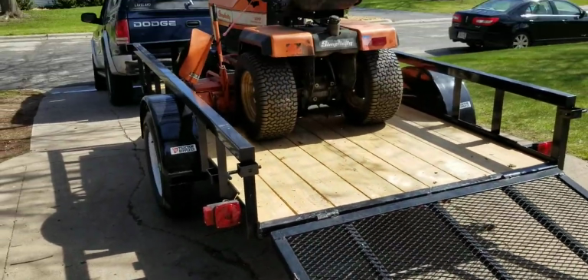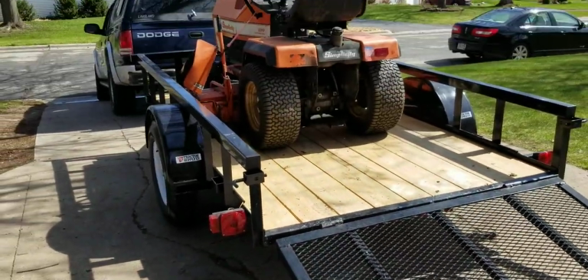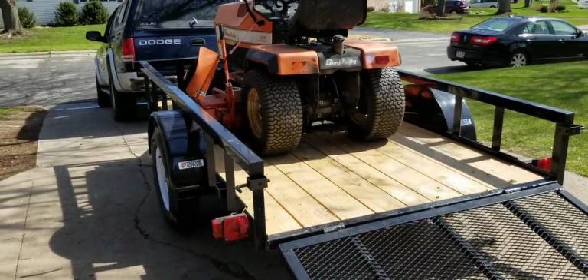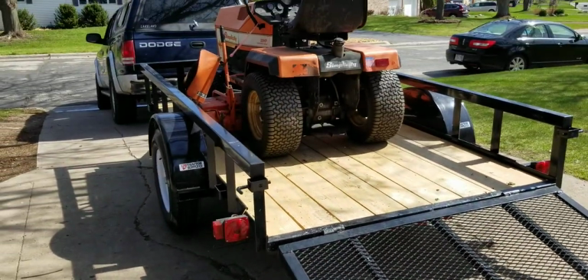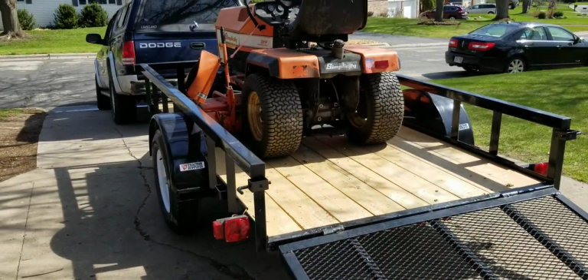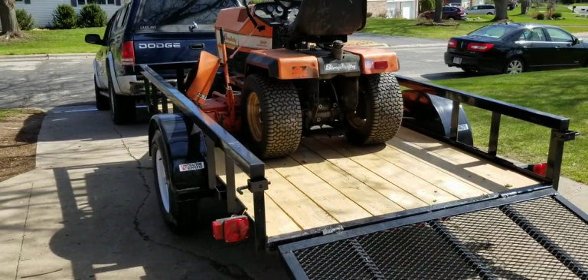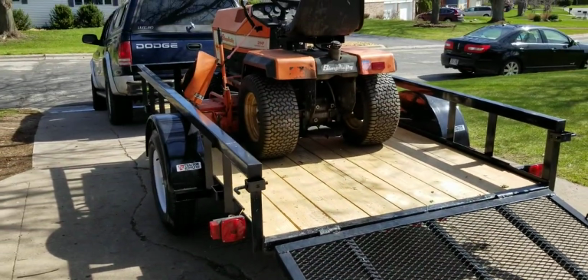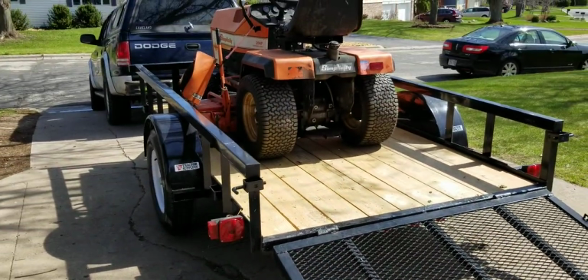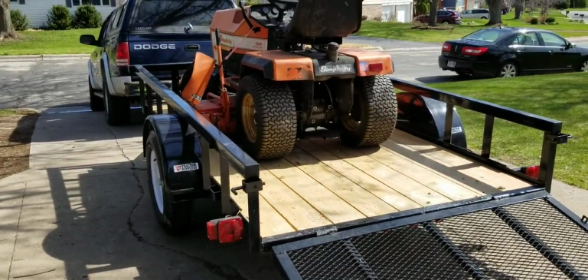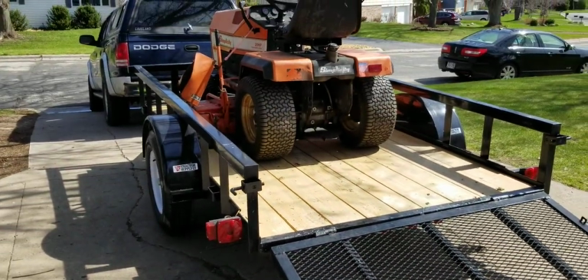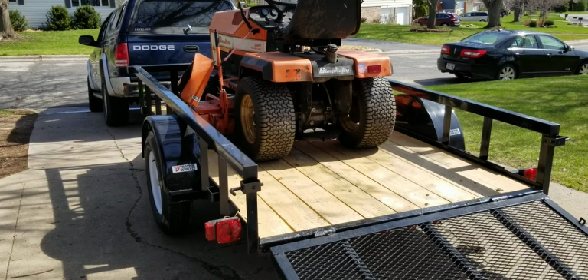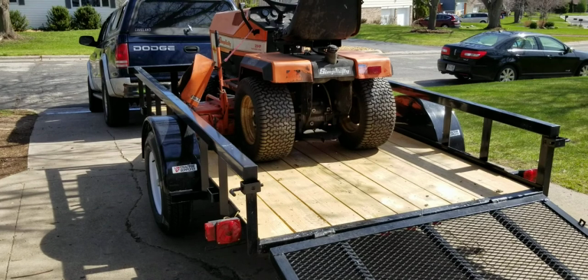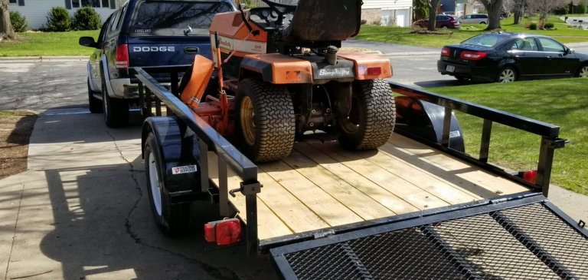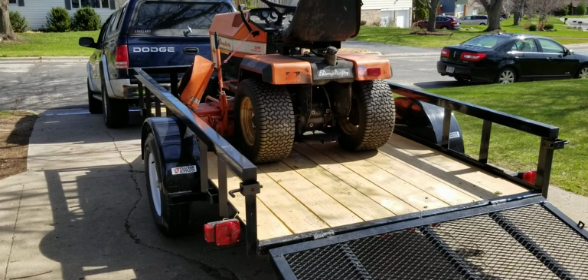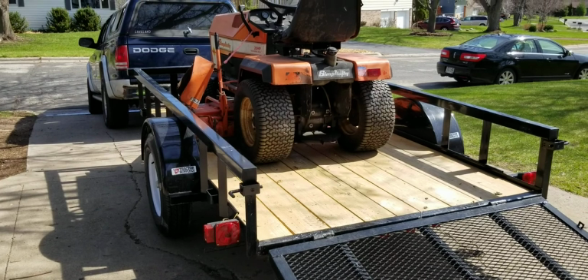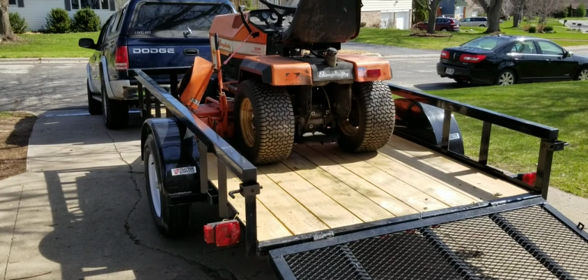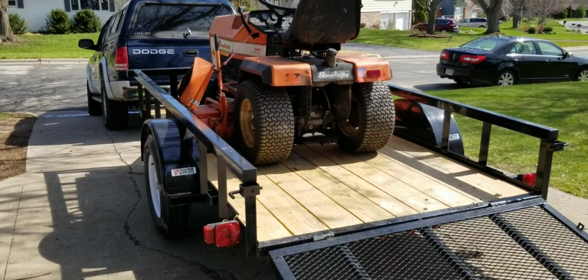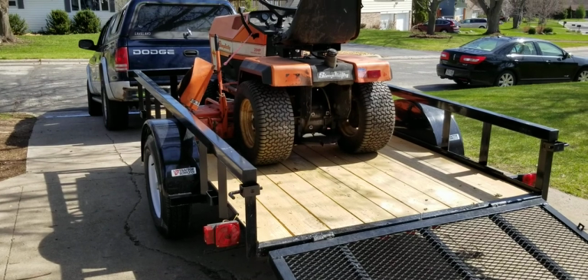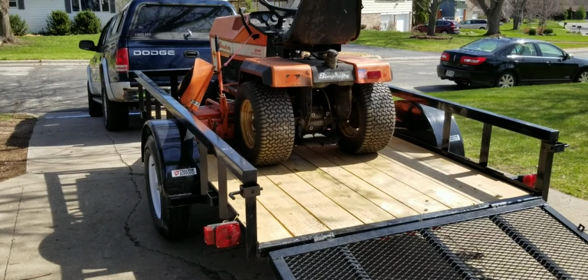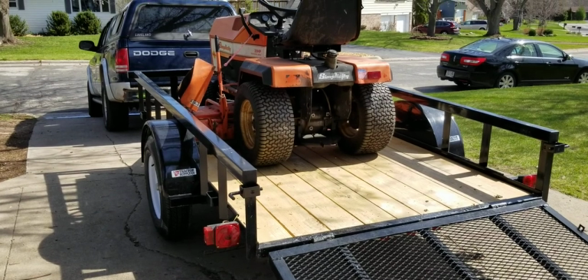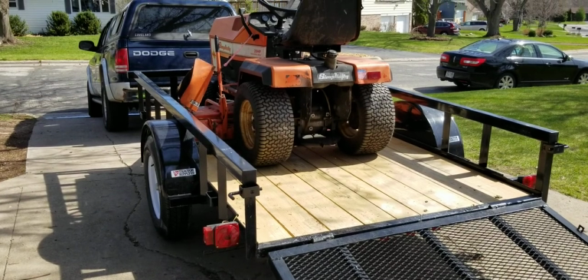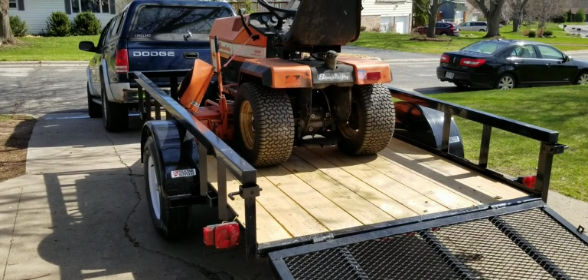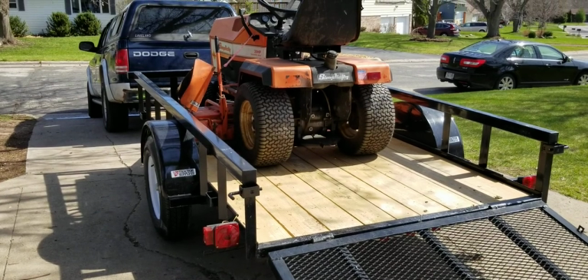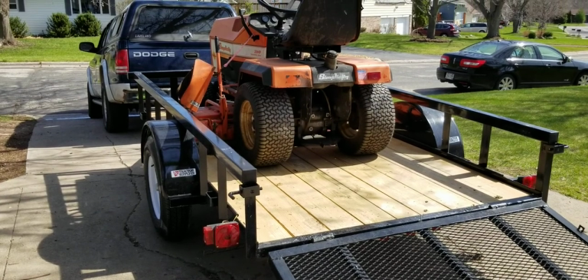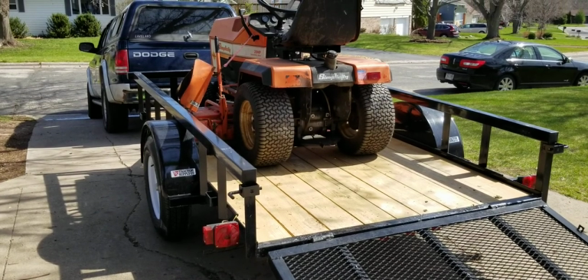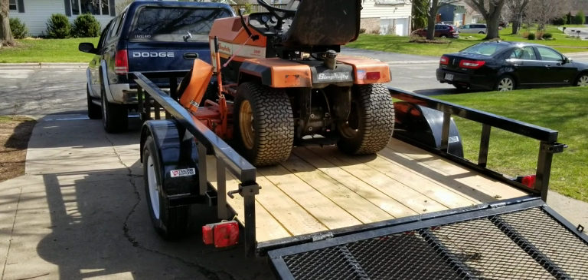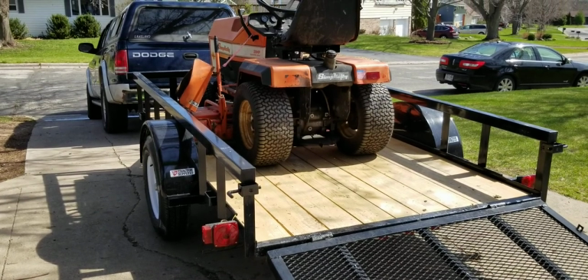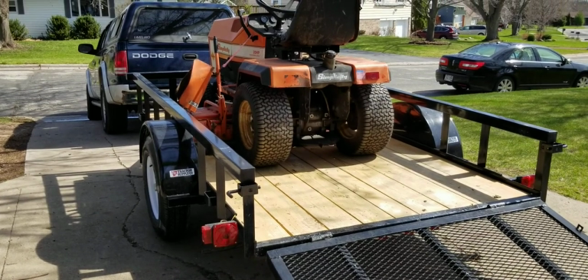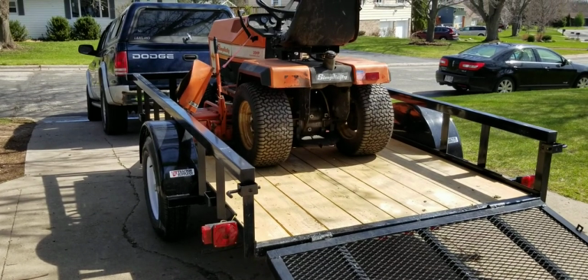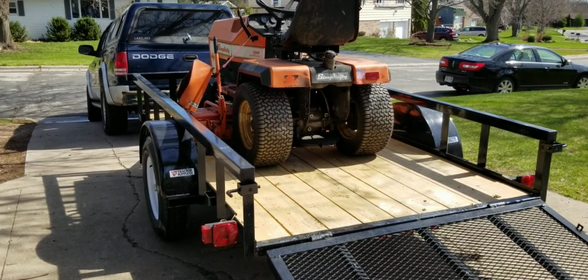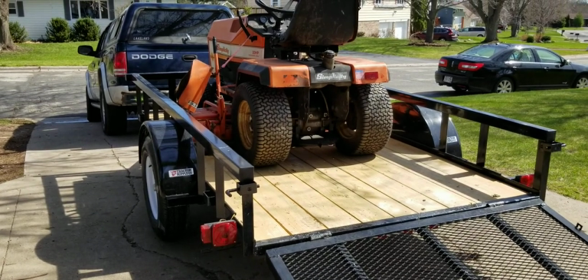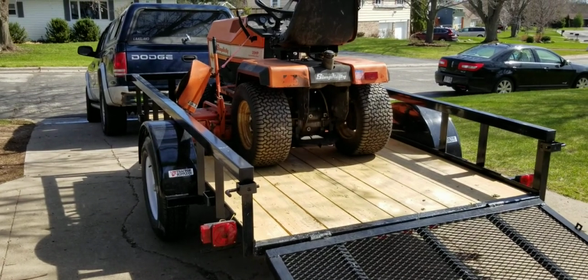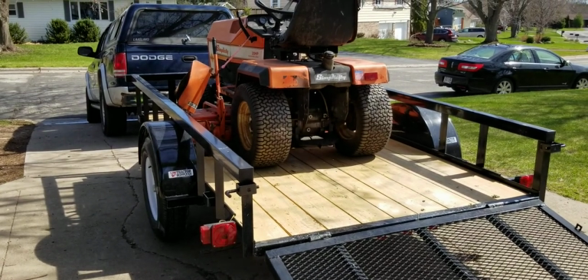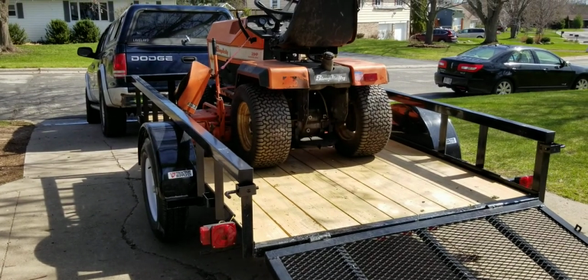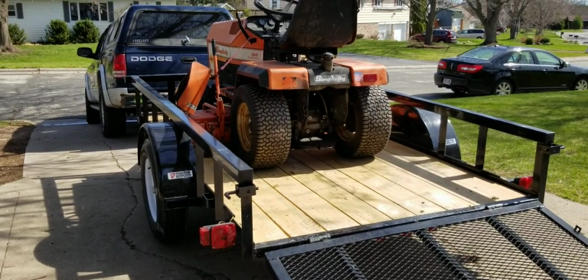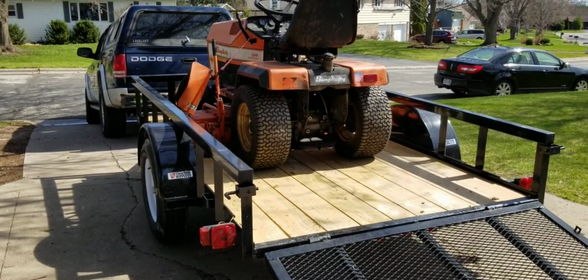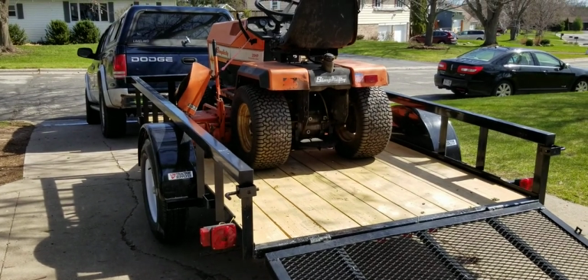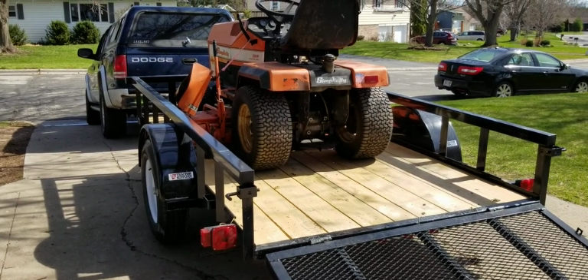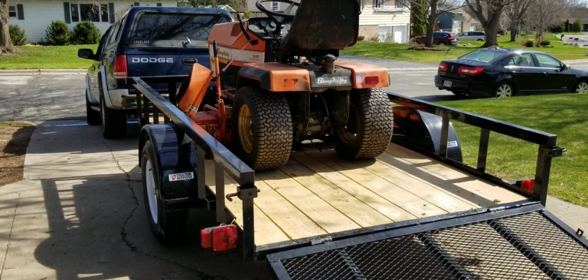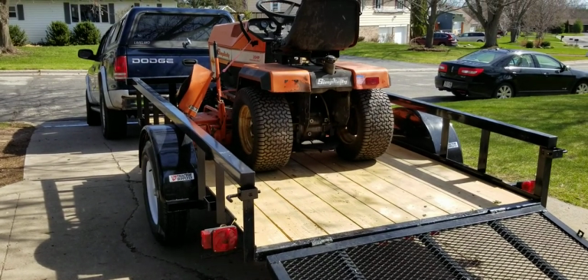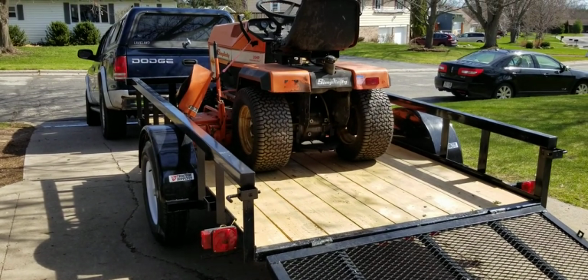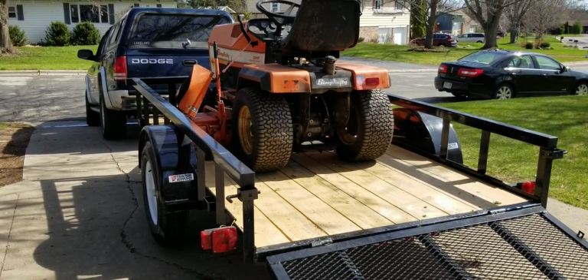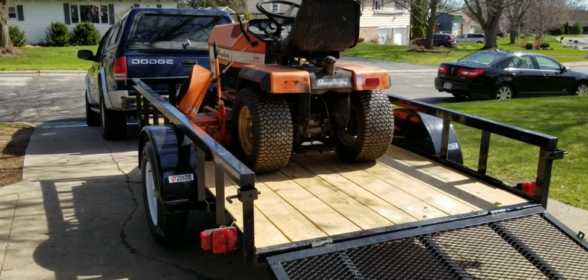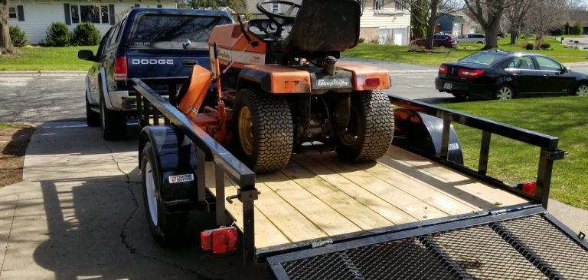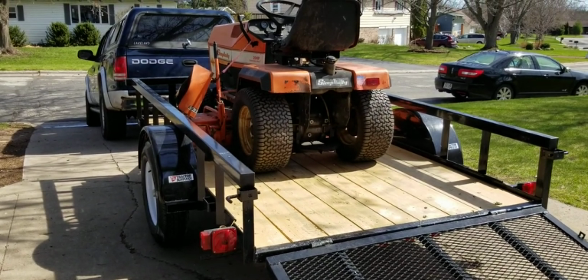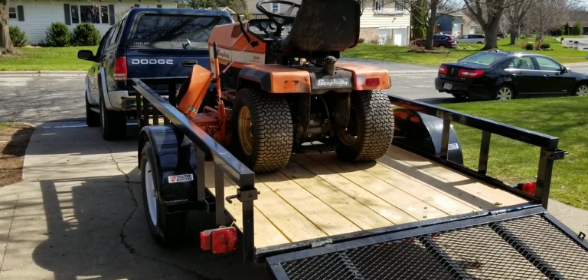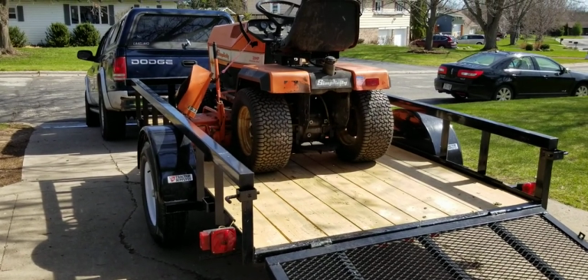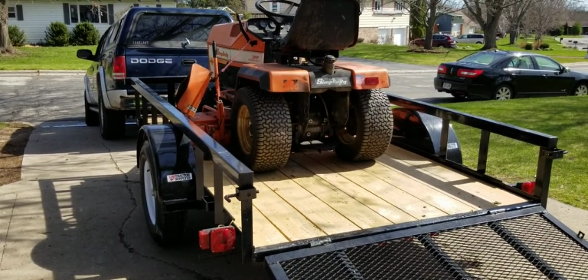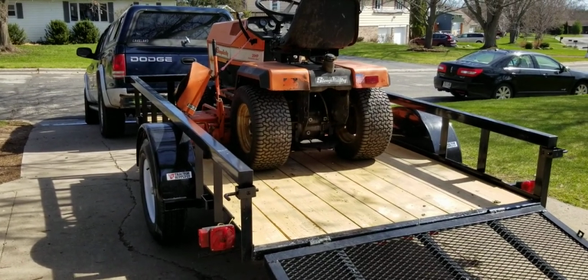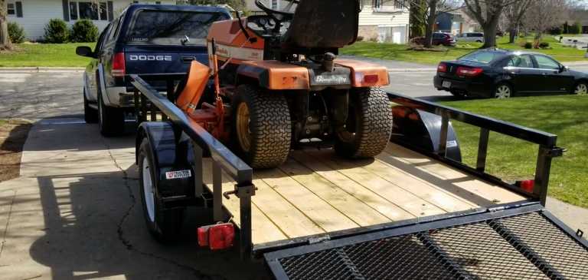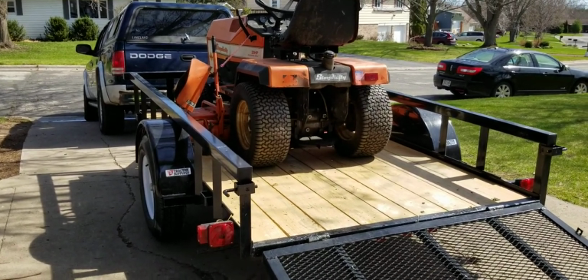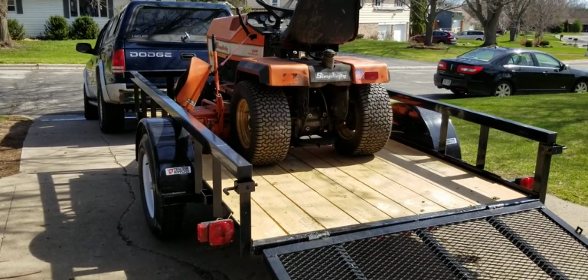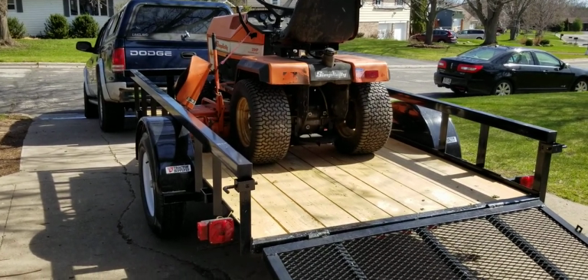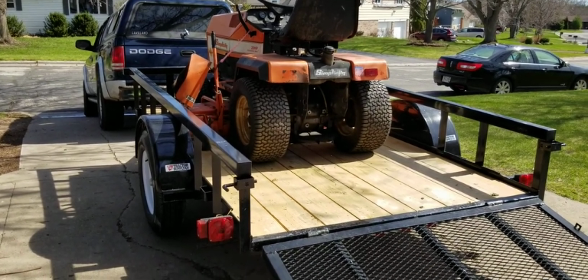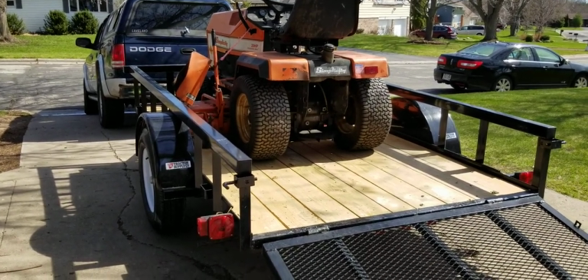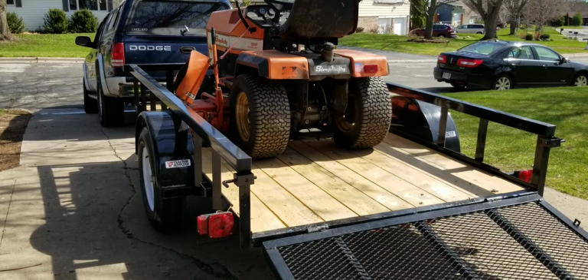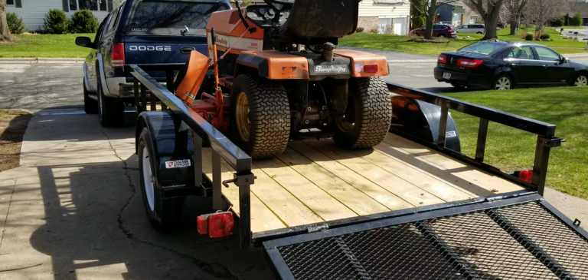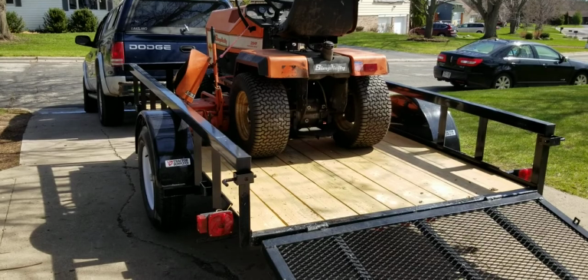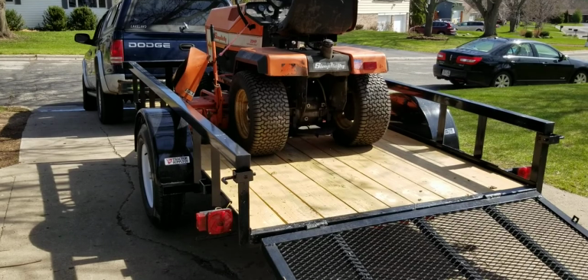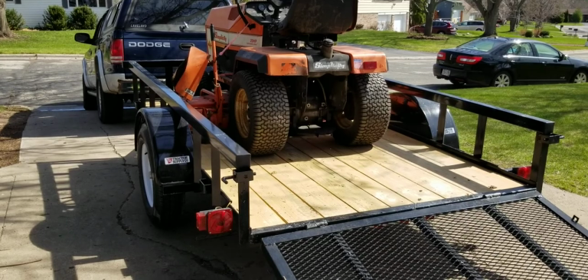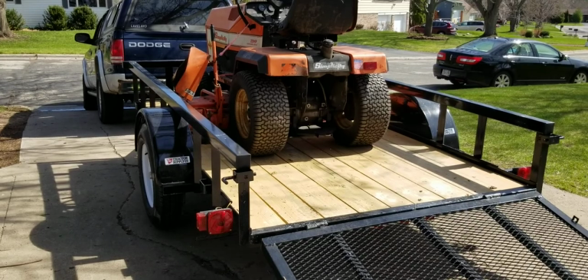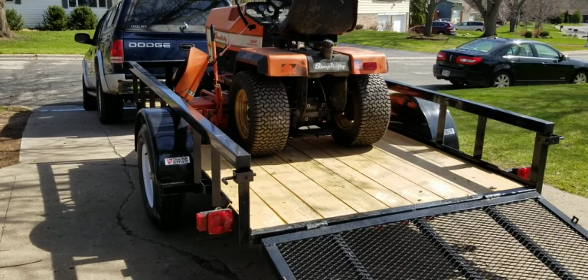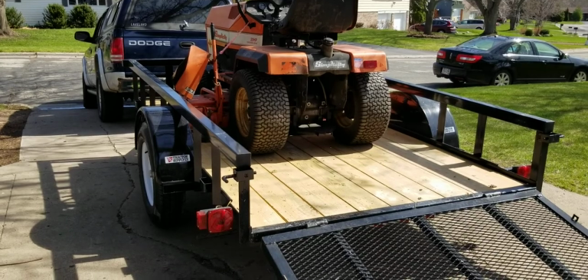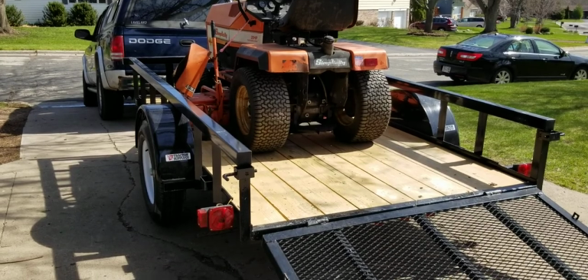Otherwise, I'm about to deliver that bad boy there, get it back to the homeowner or lawnmower owner — thanks for watching.